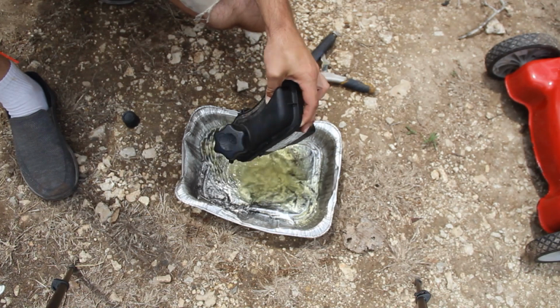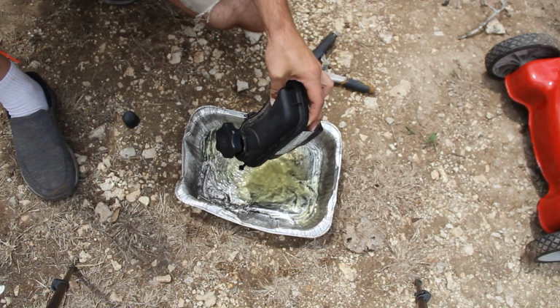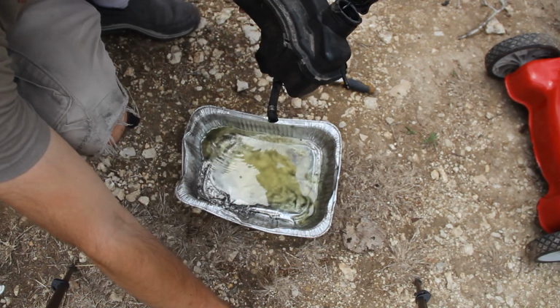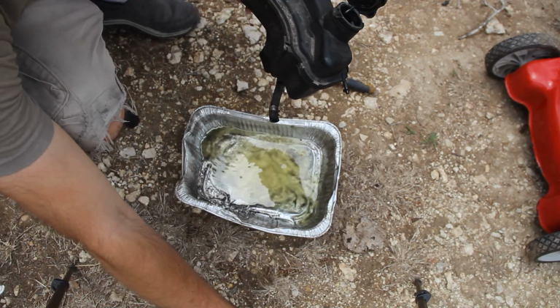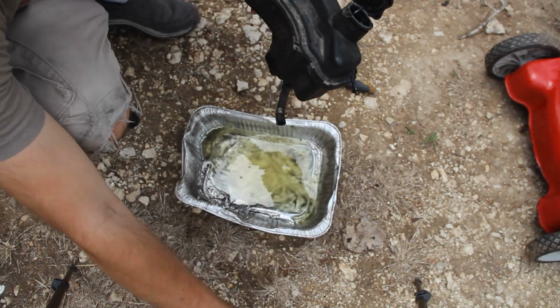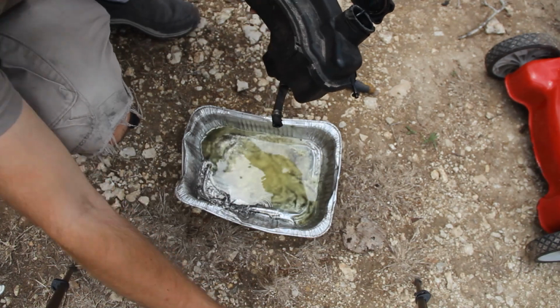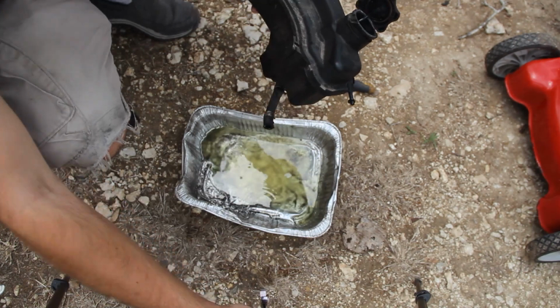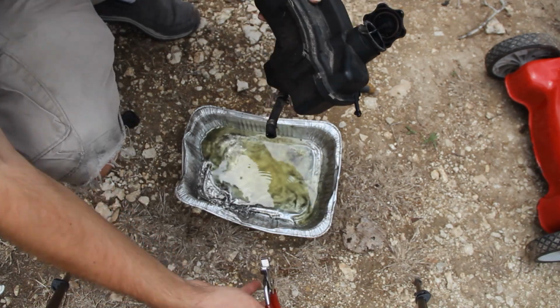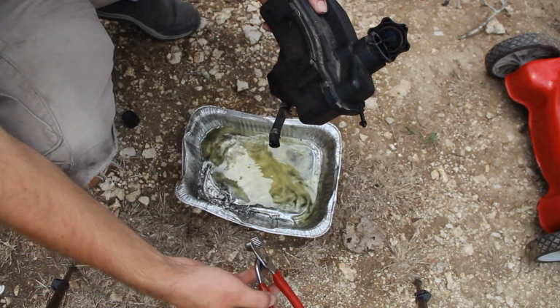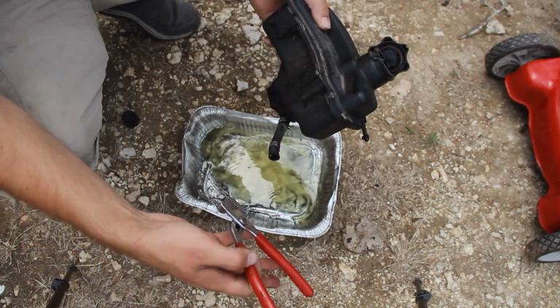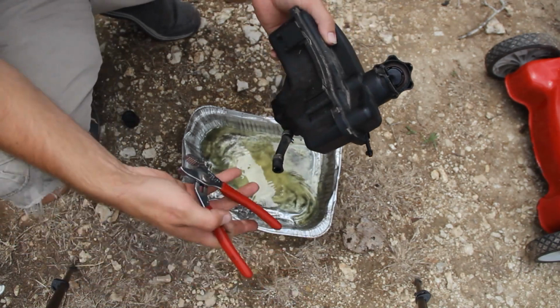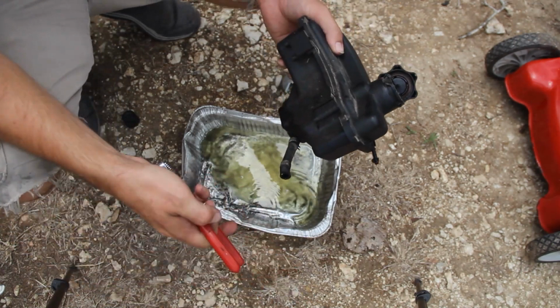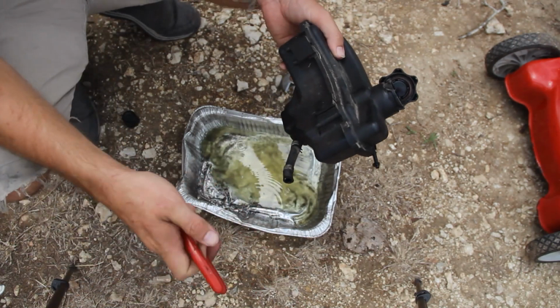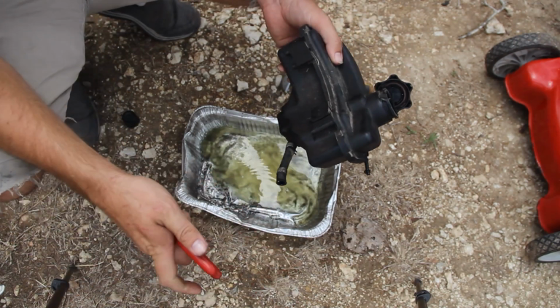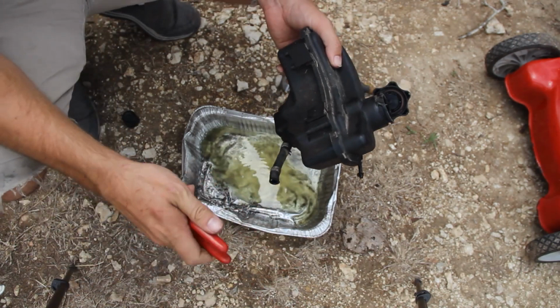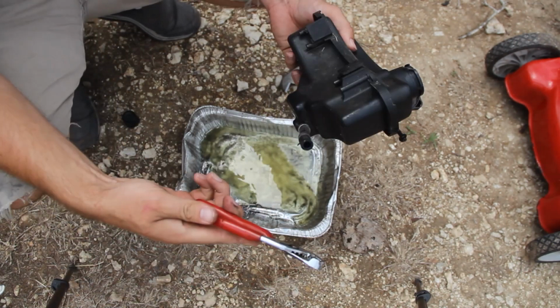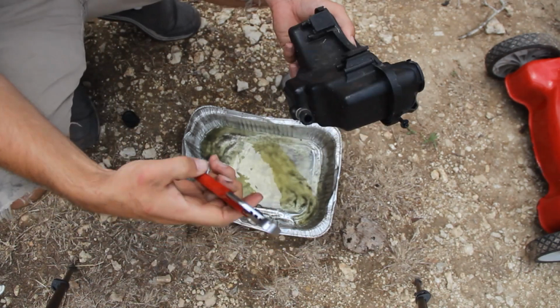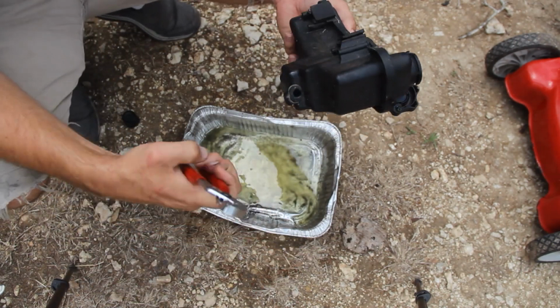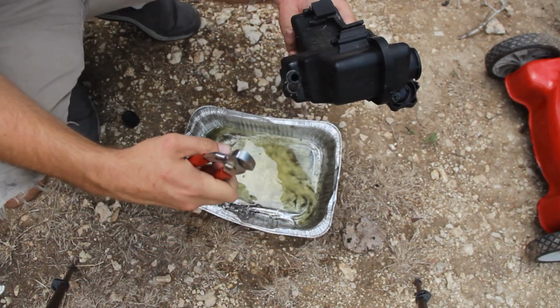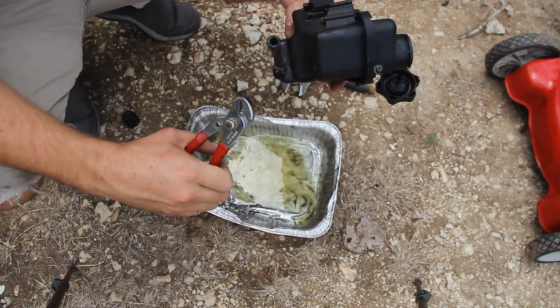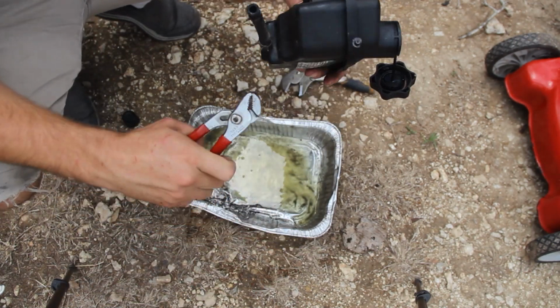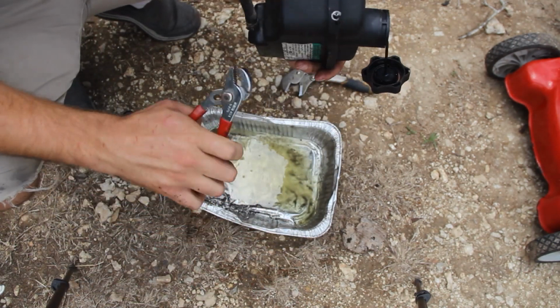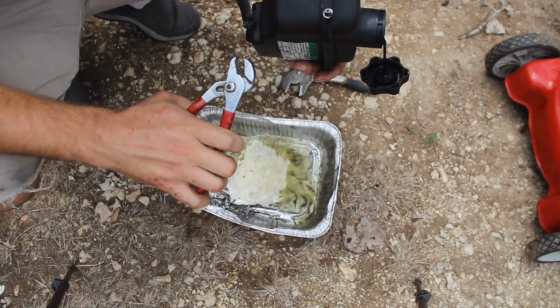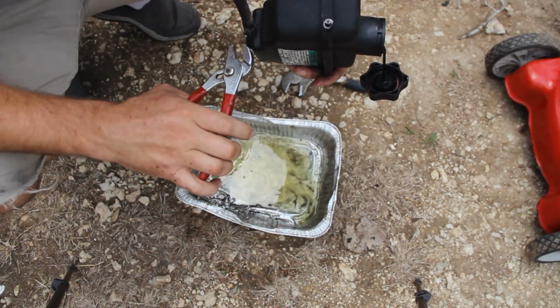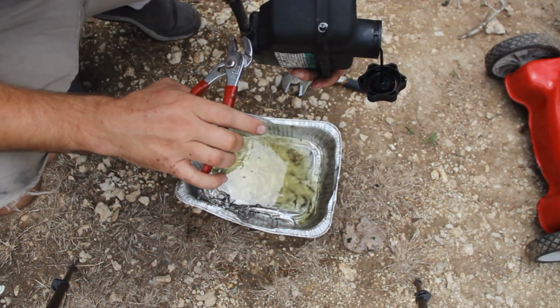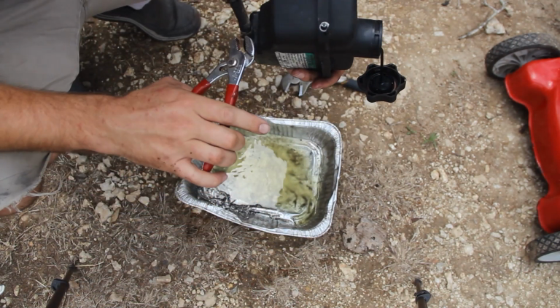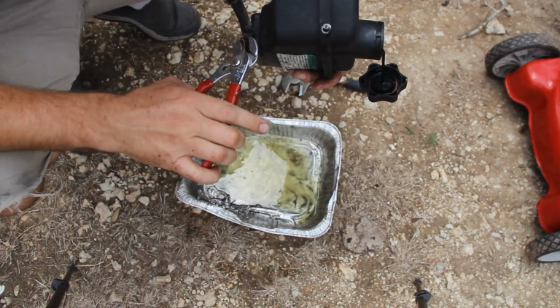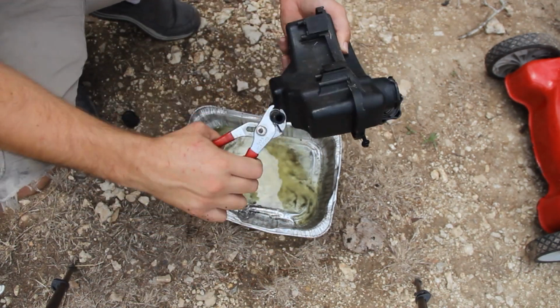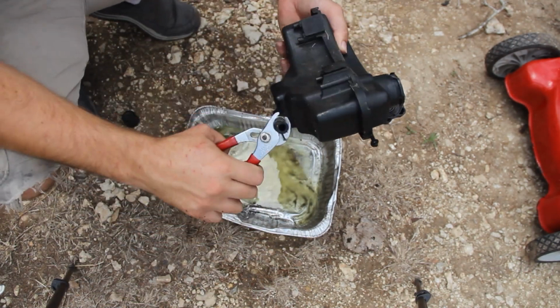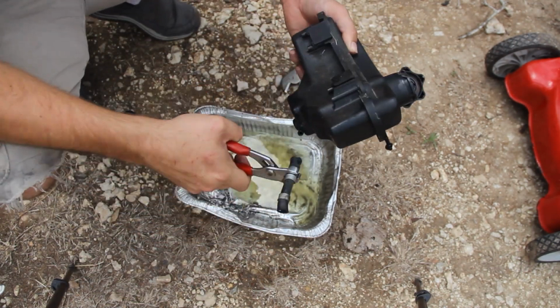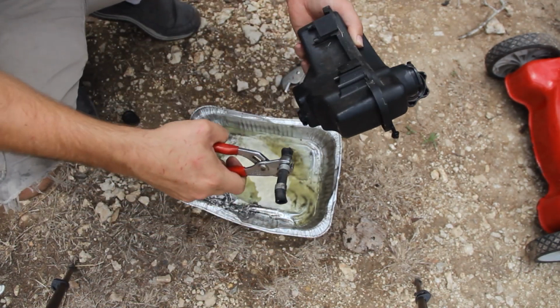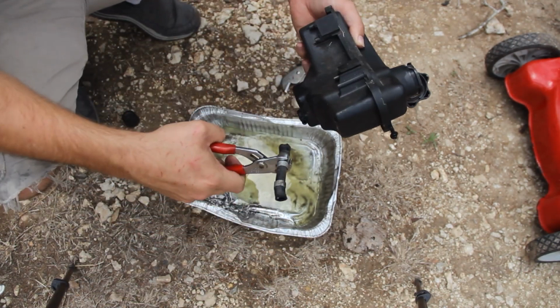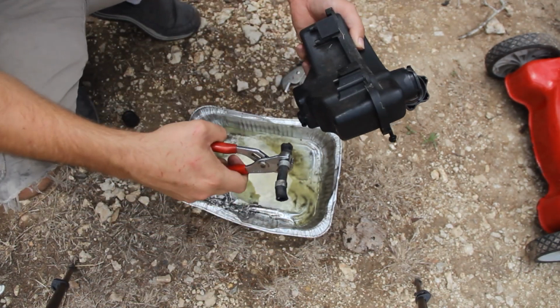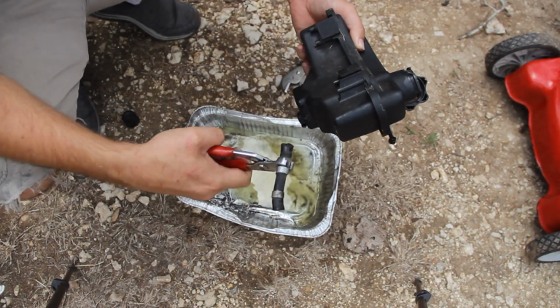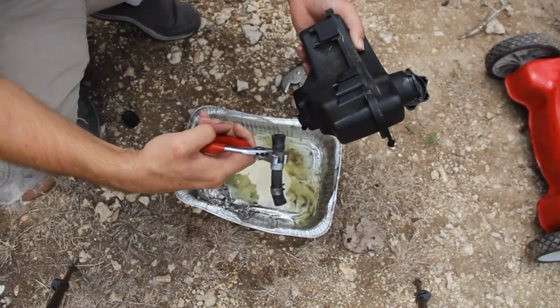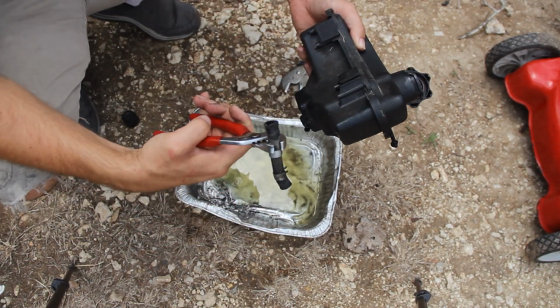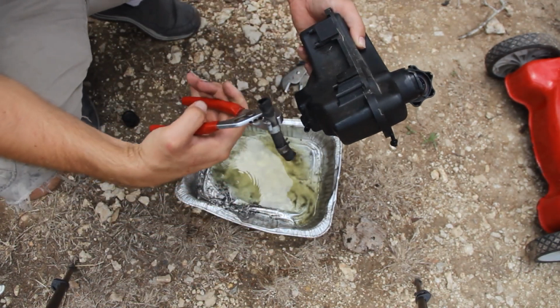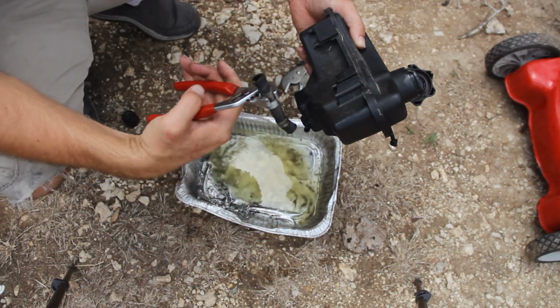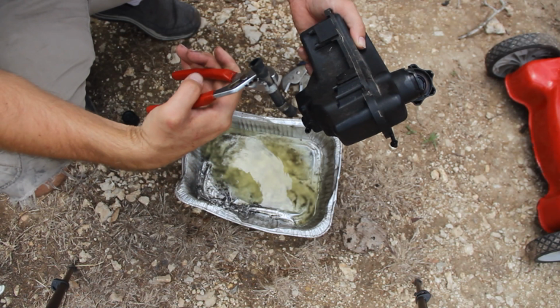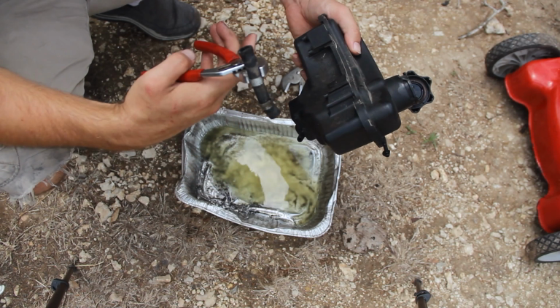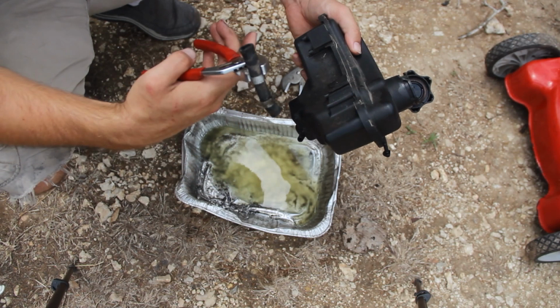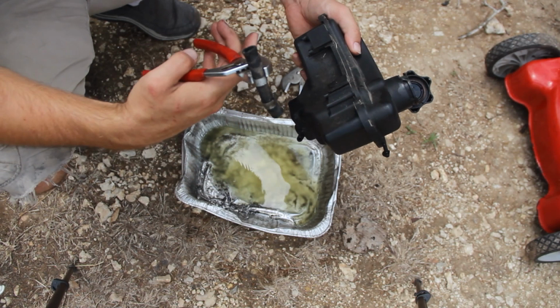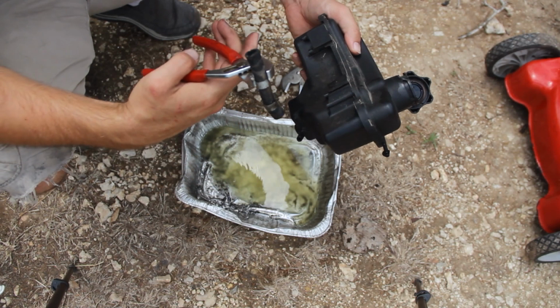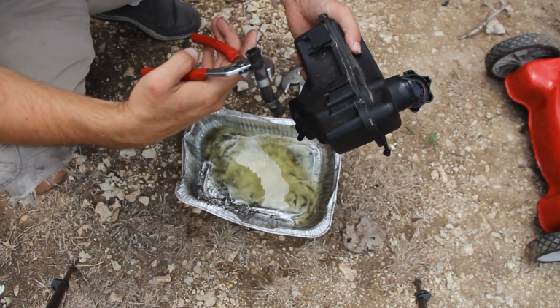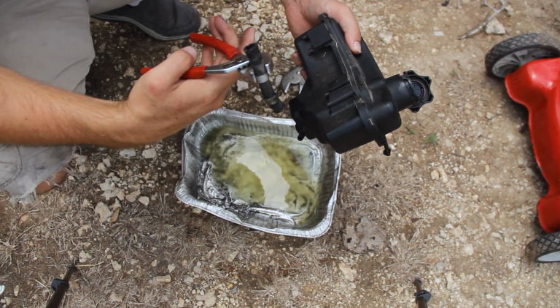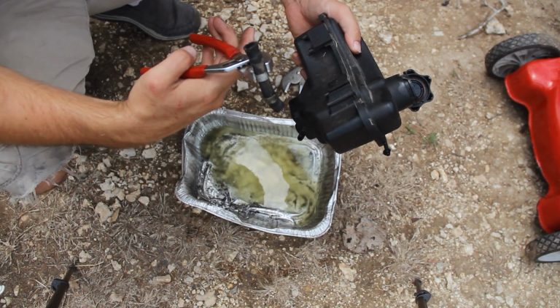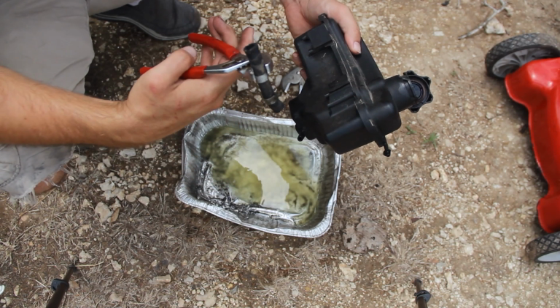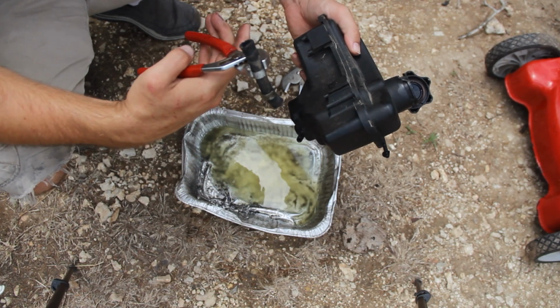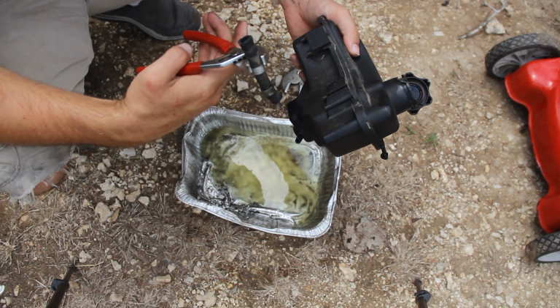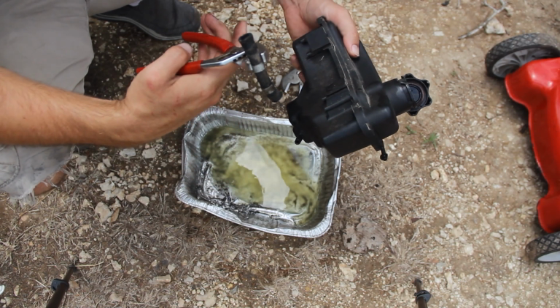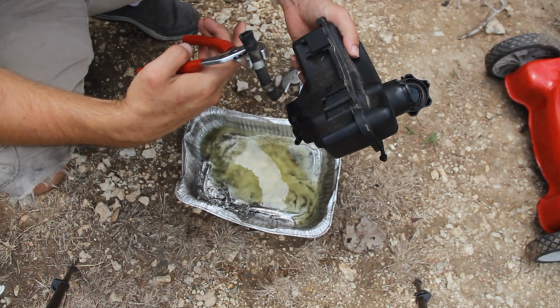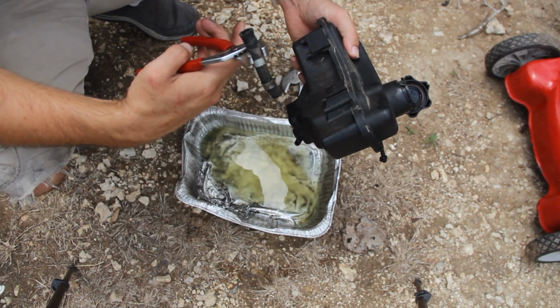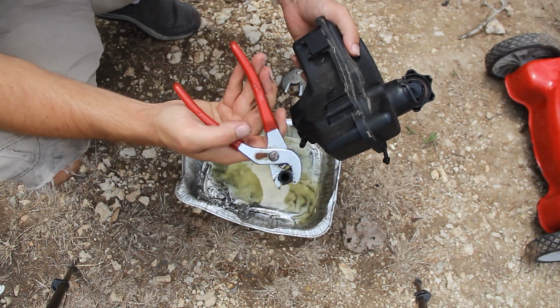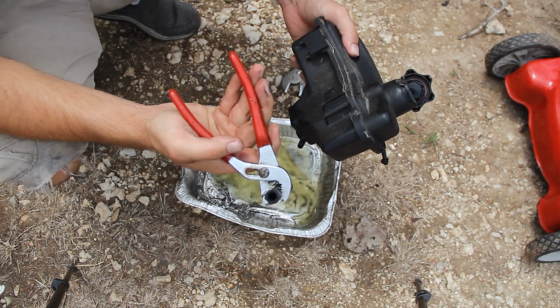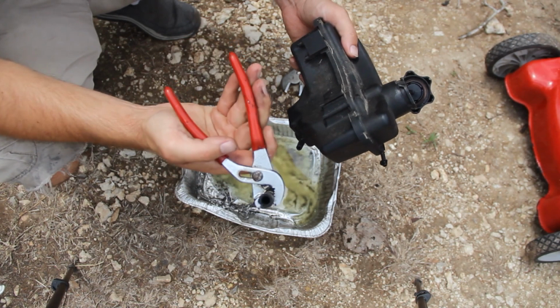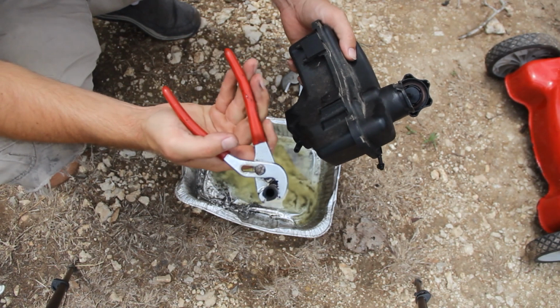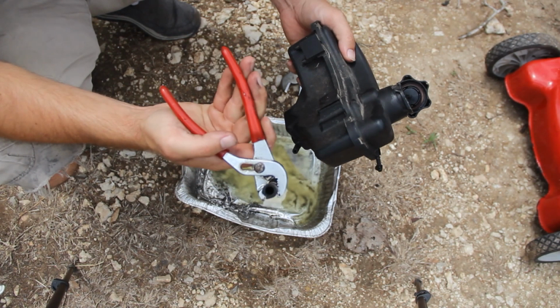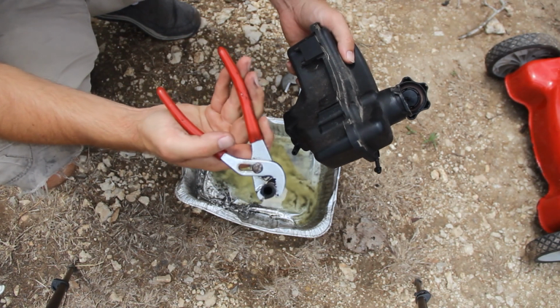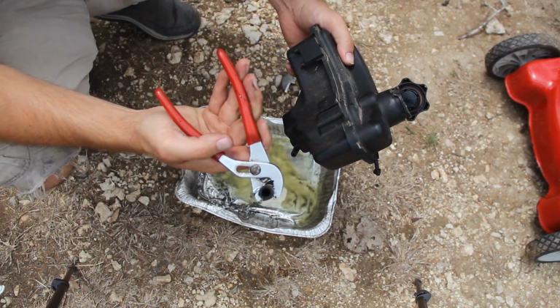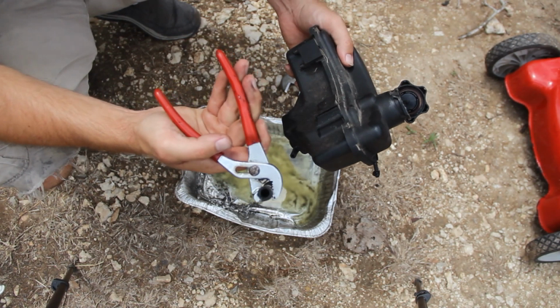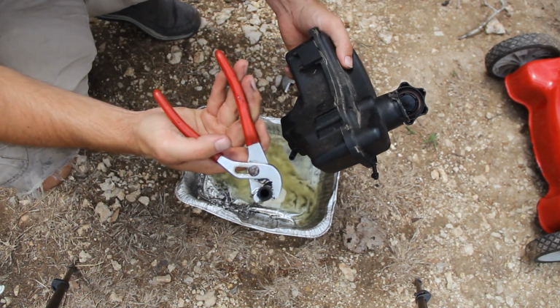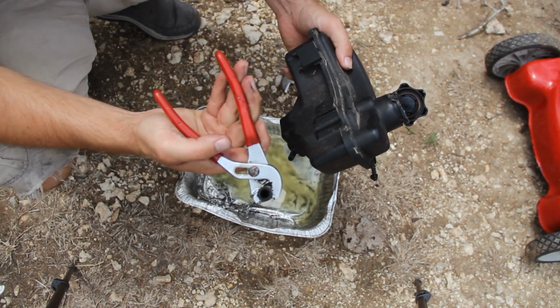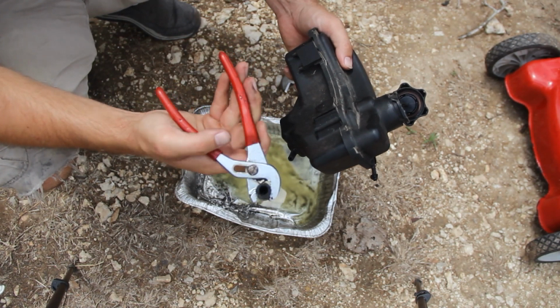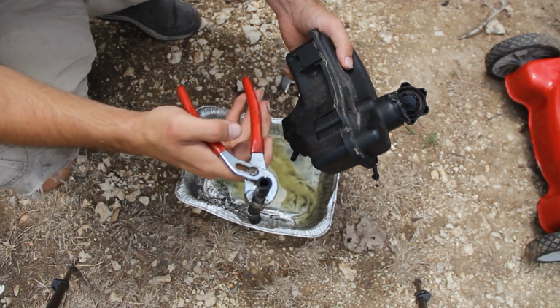I'm really curious — we're going to look inside this hose, and wow, this thing is actually clogged.